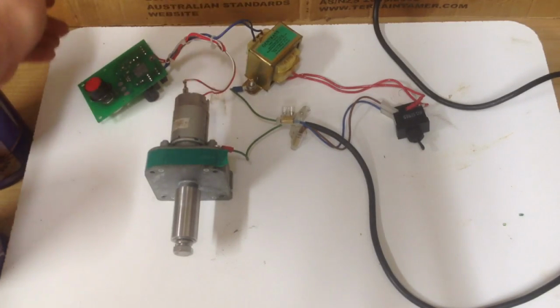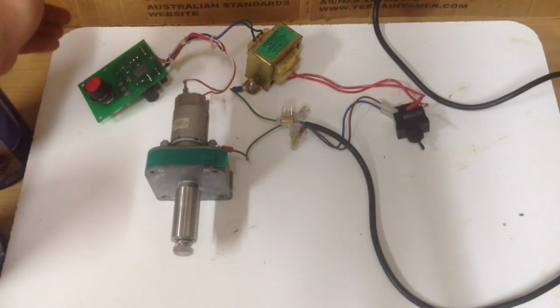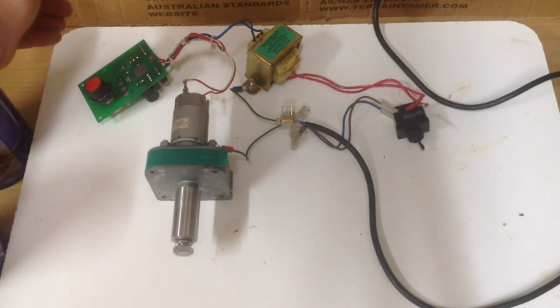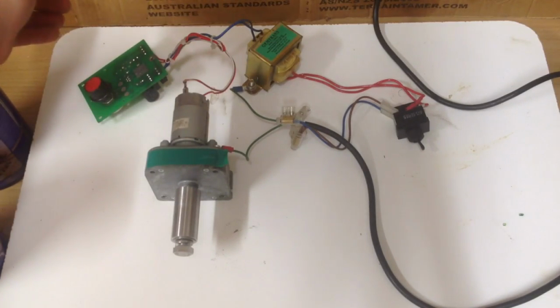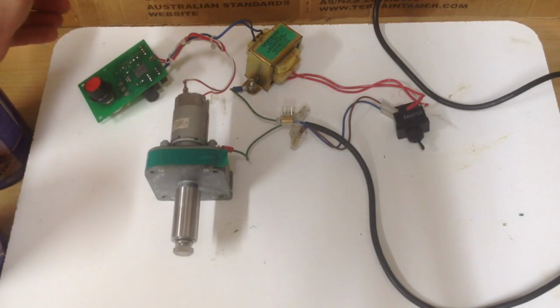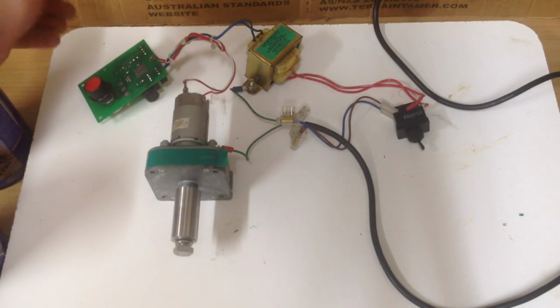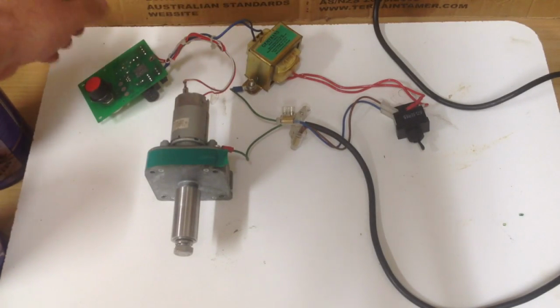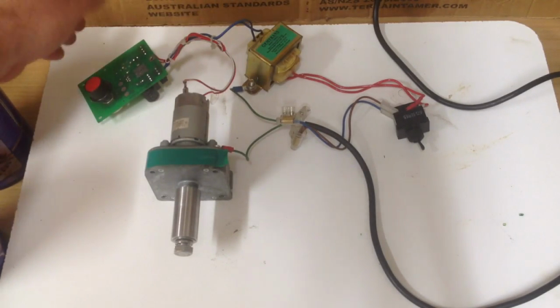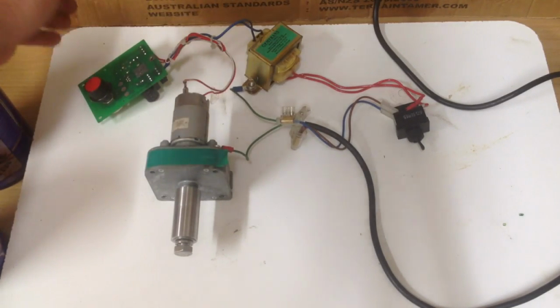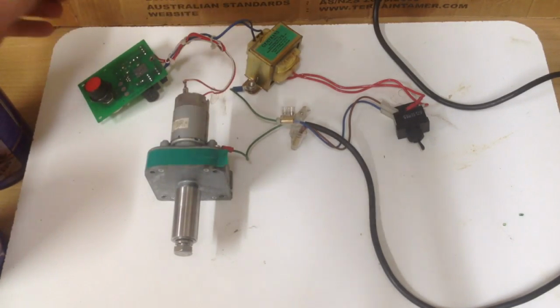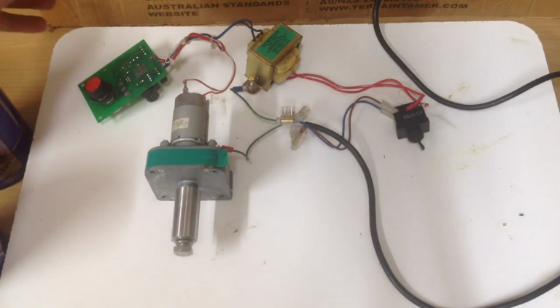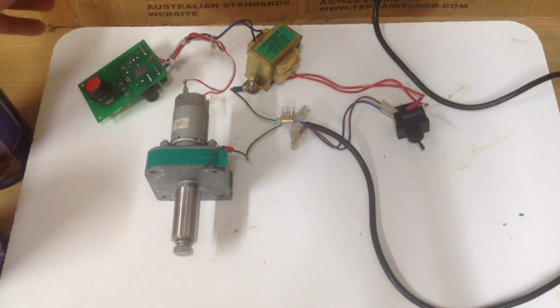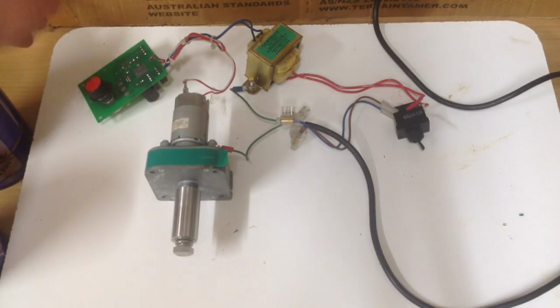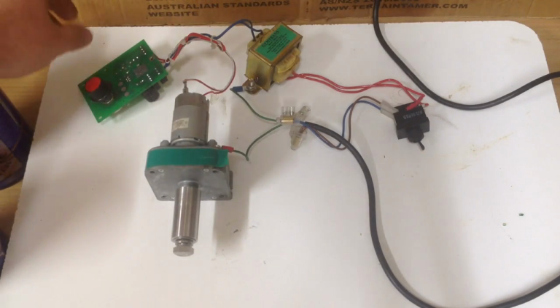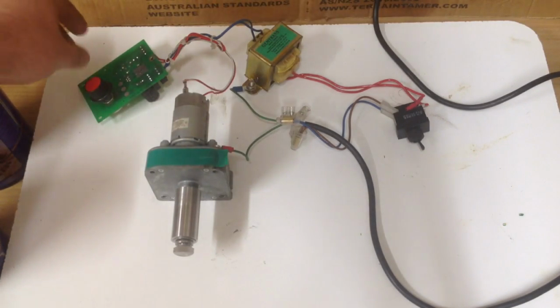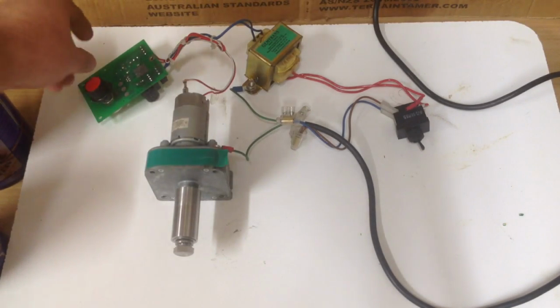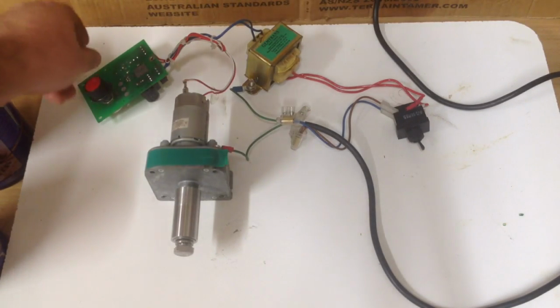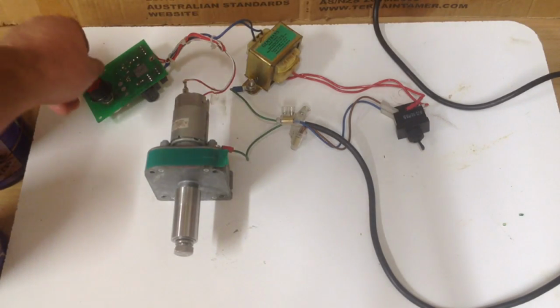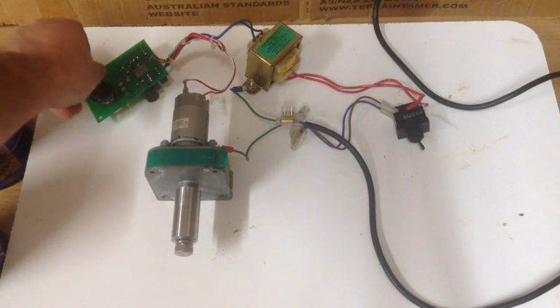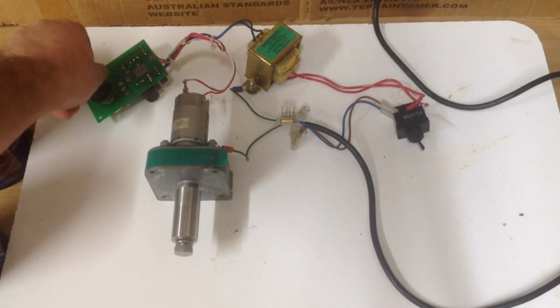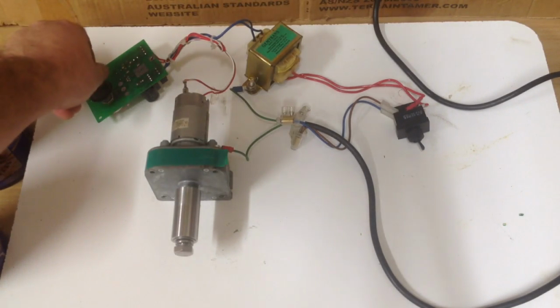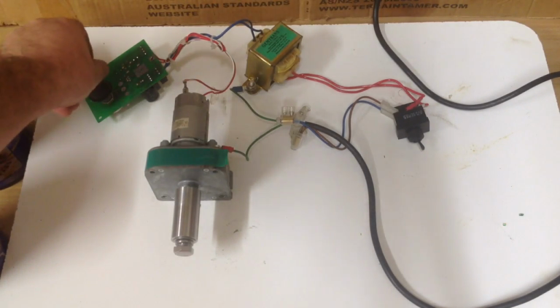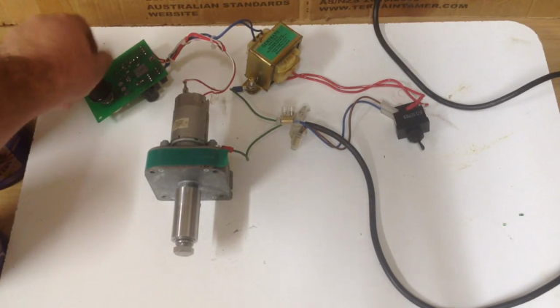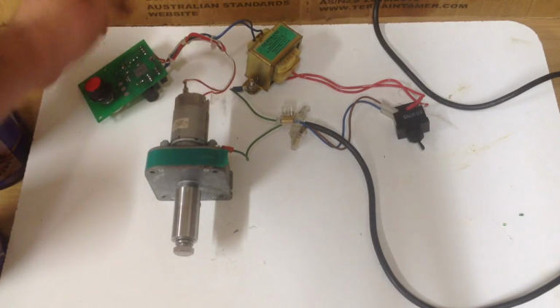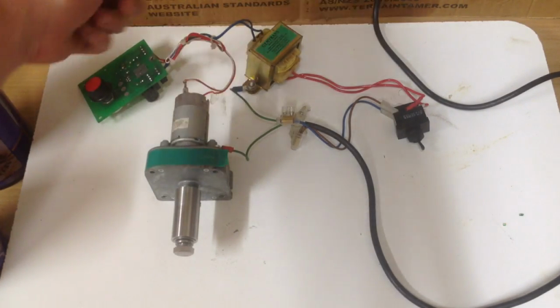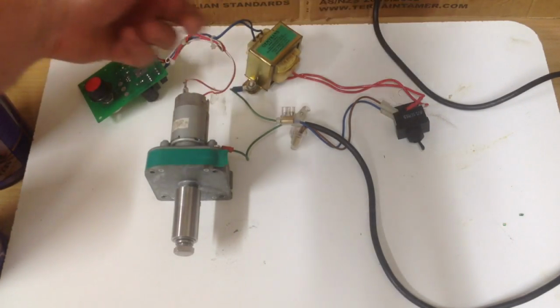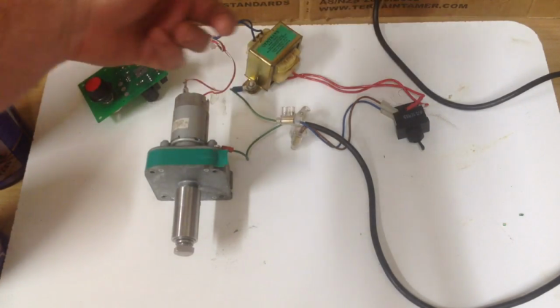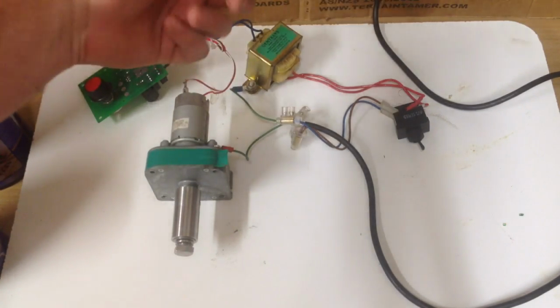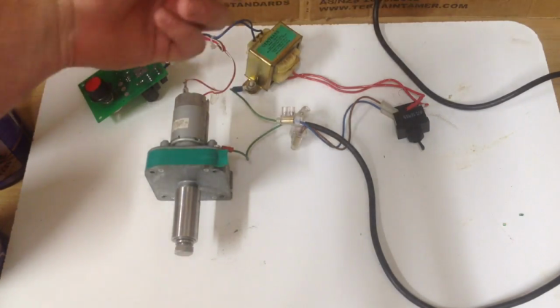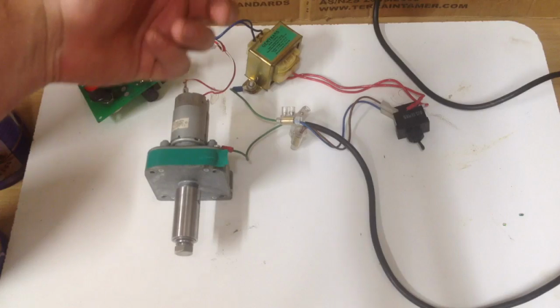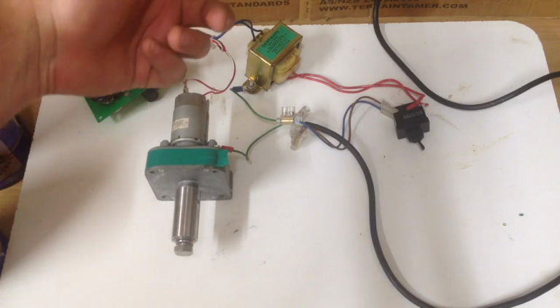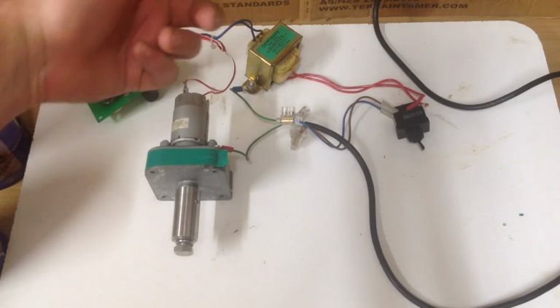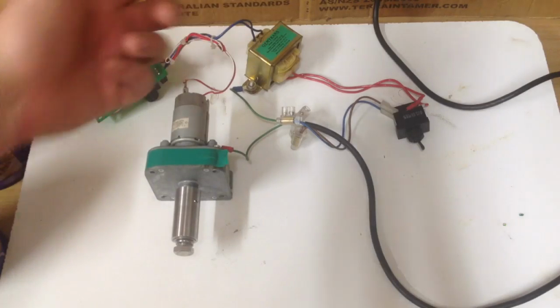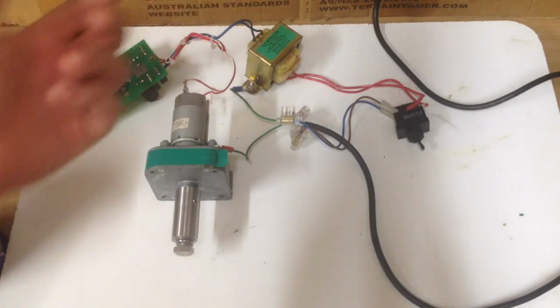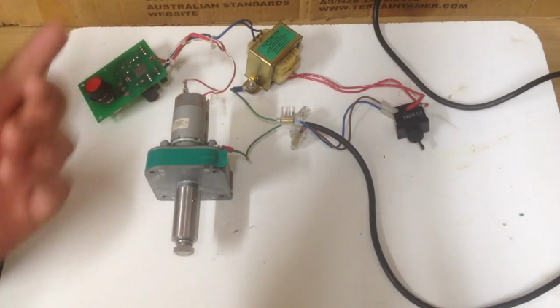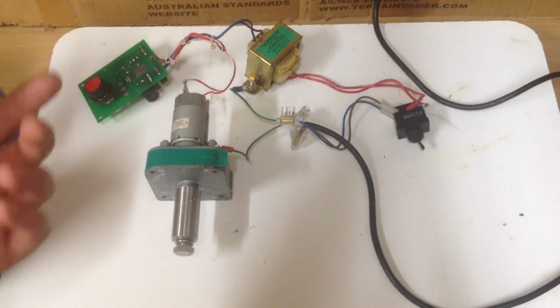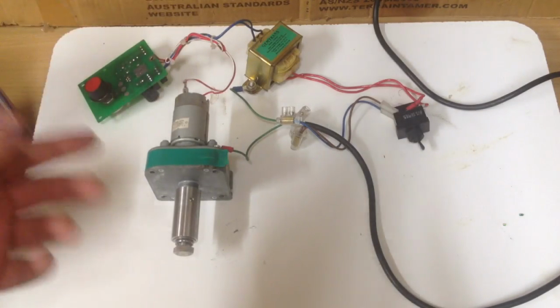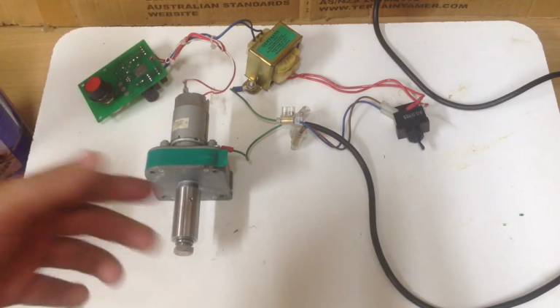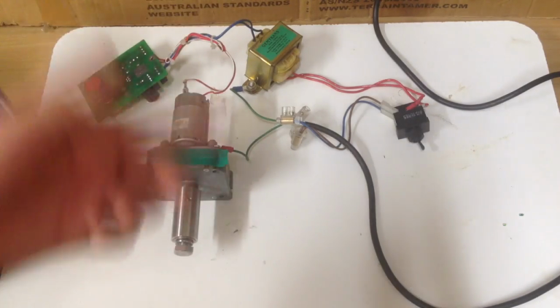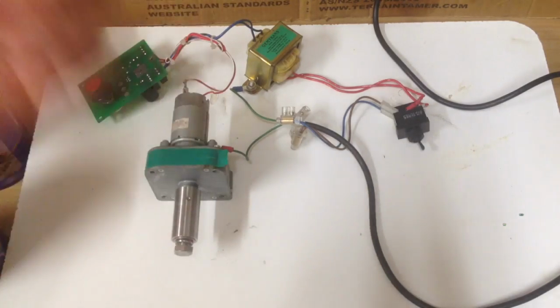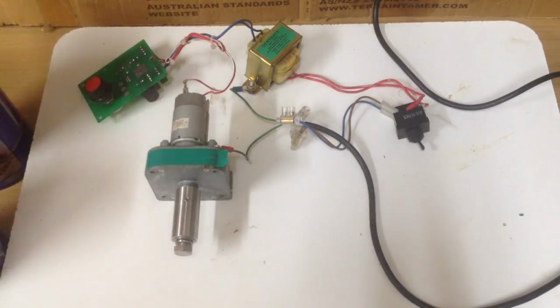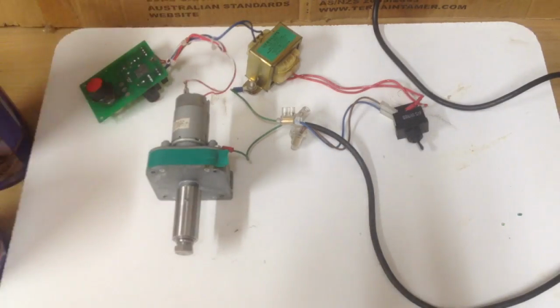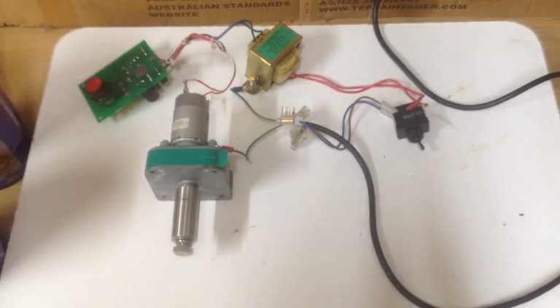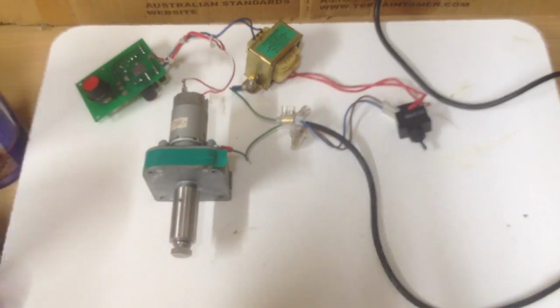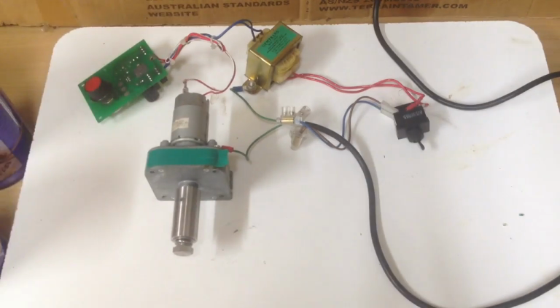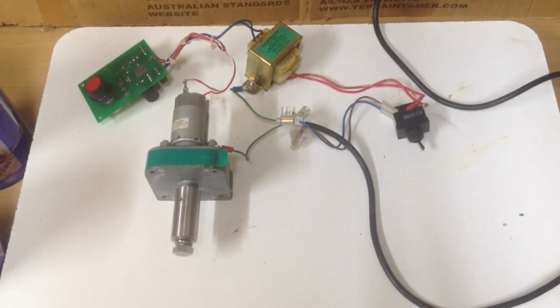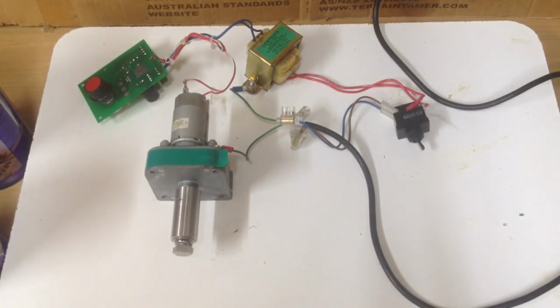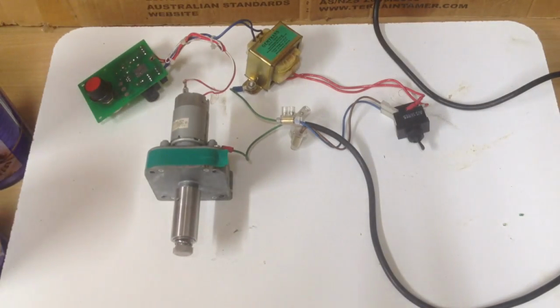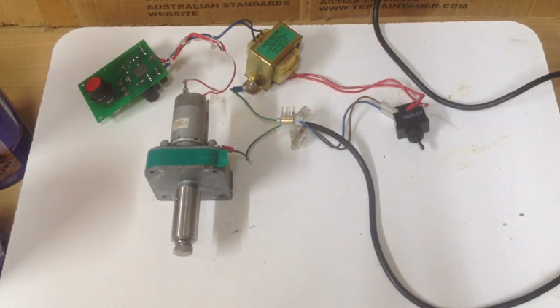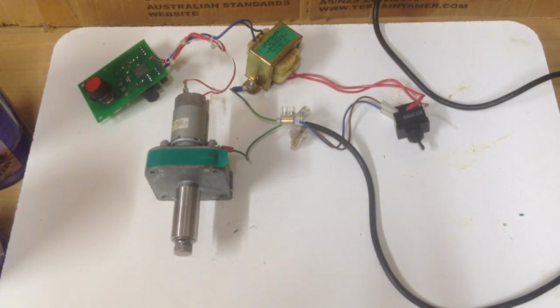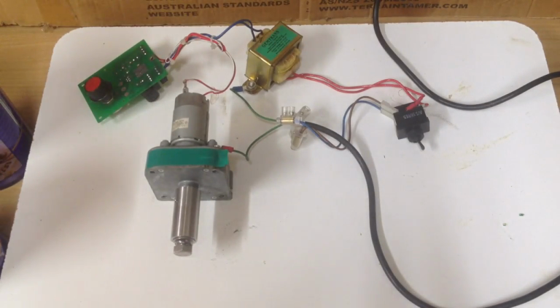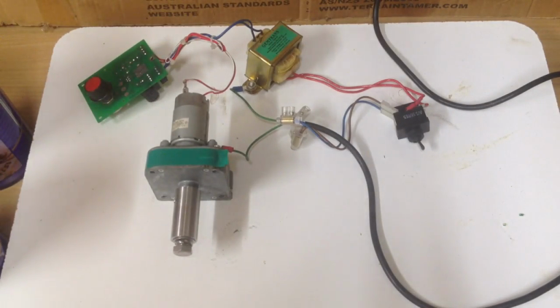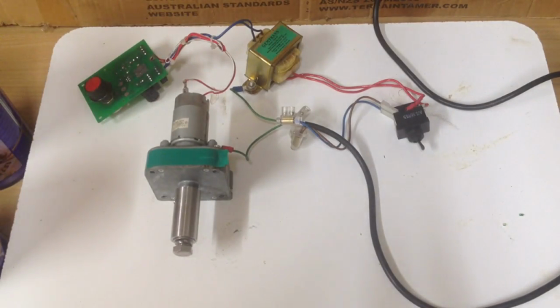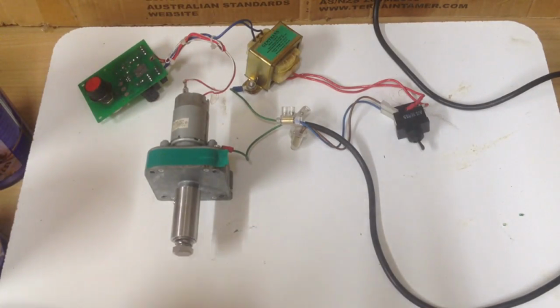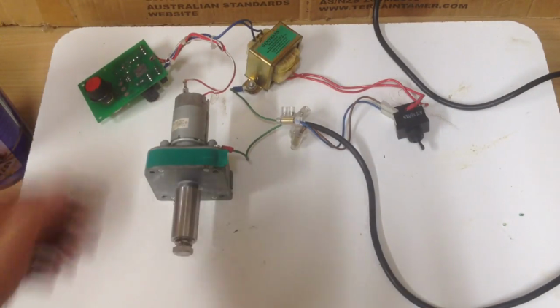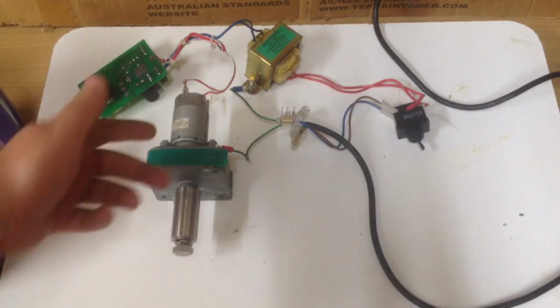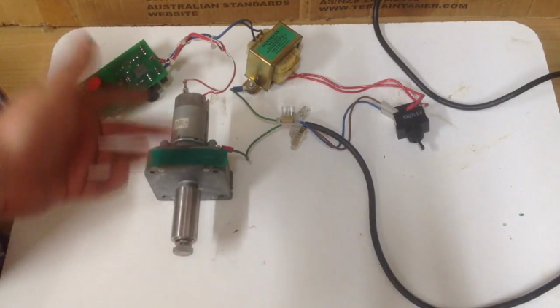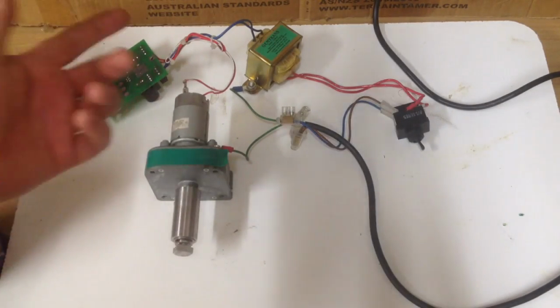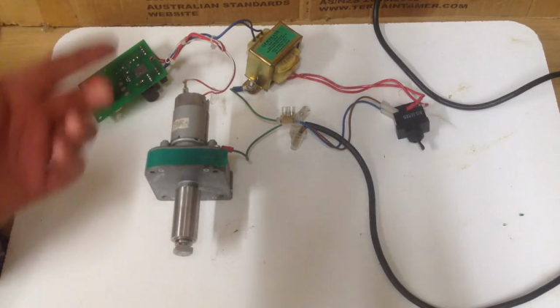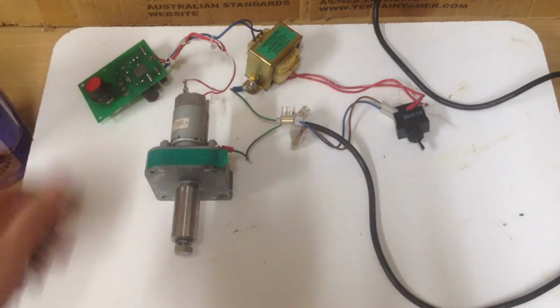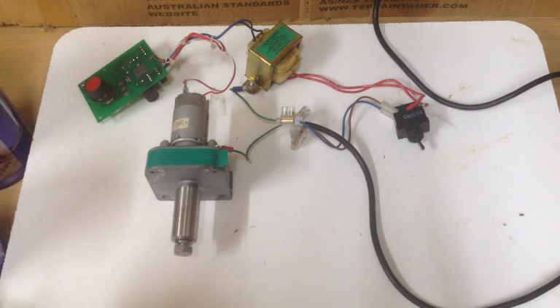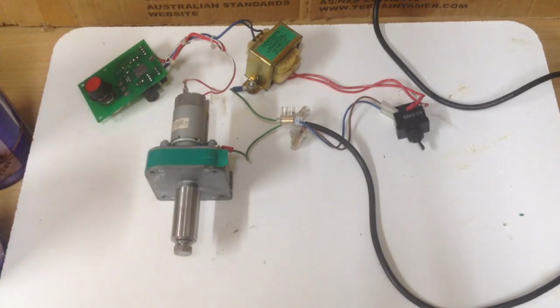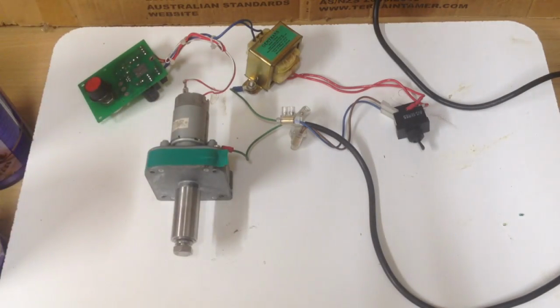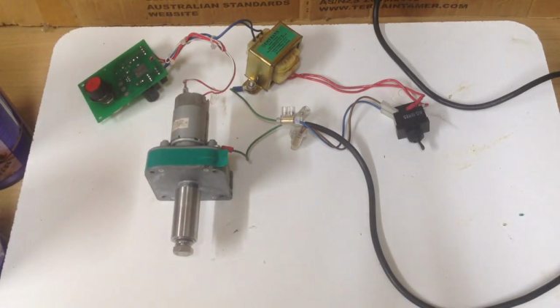It's just a basic turn pot connected up to a transformer, plugged into mains — 24 volt motor.